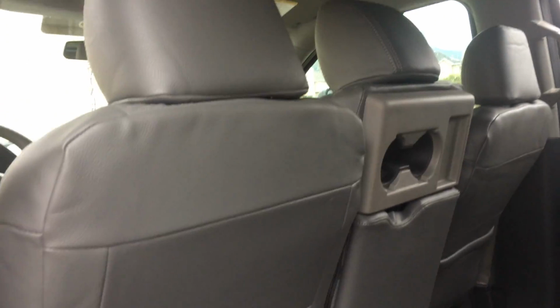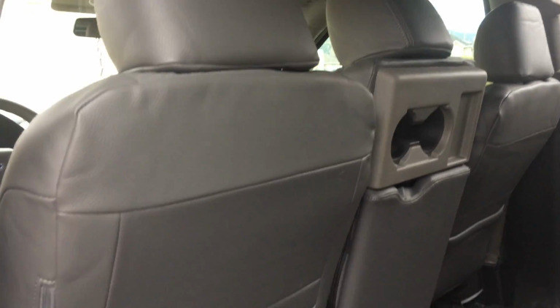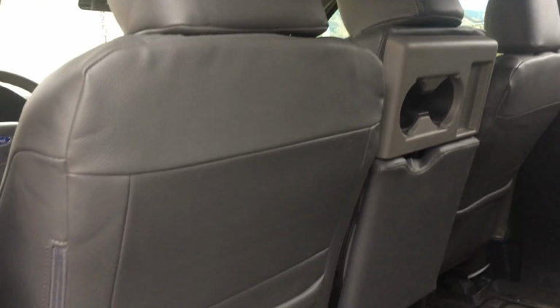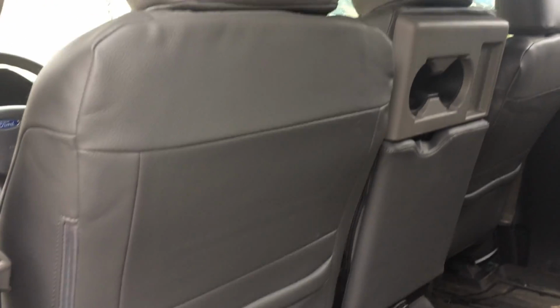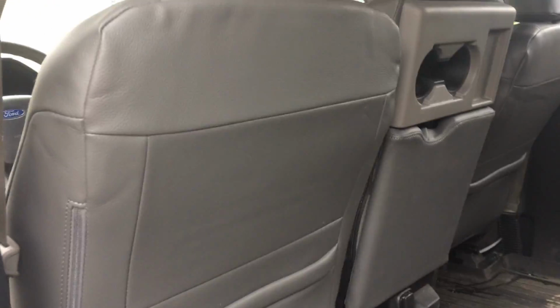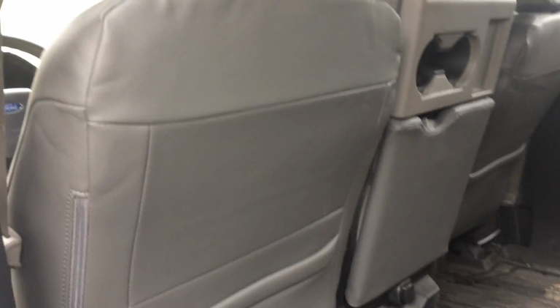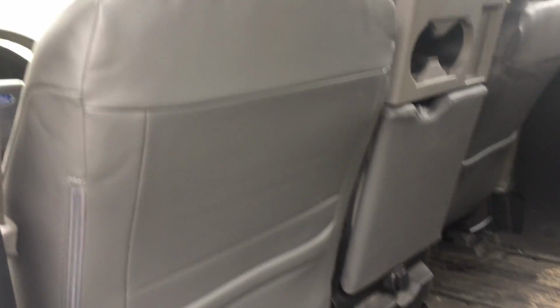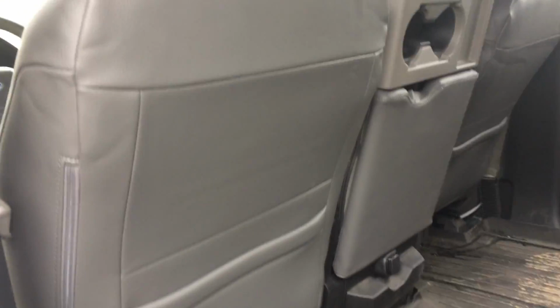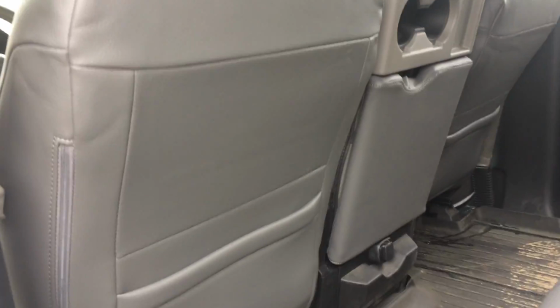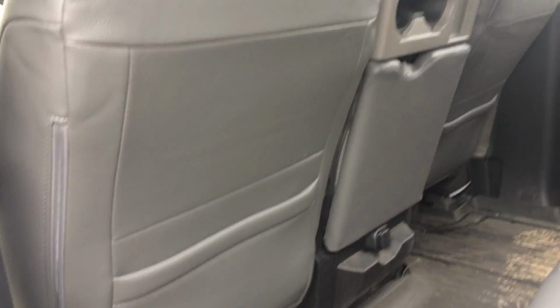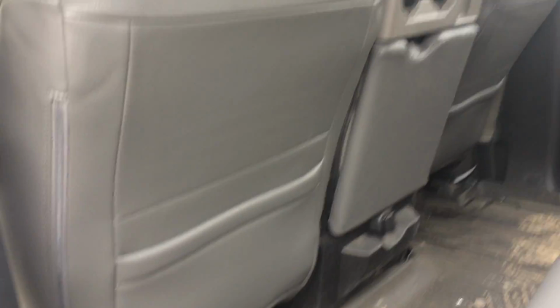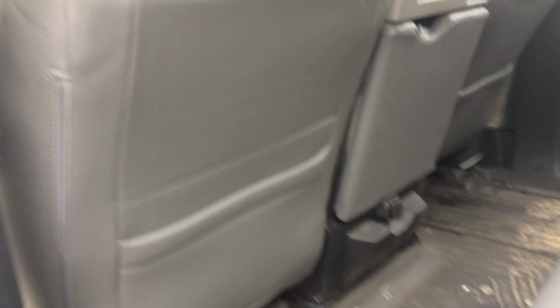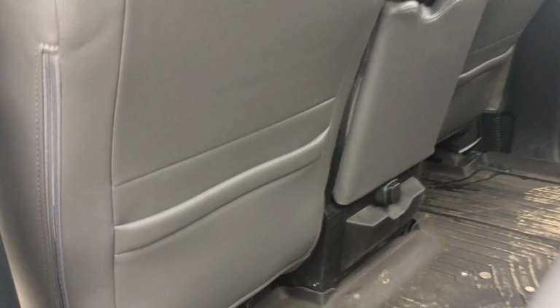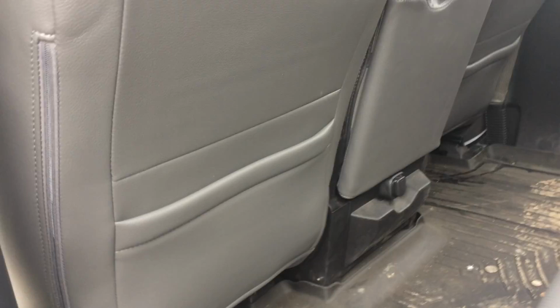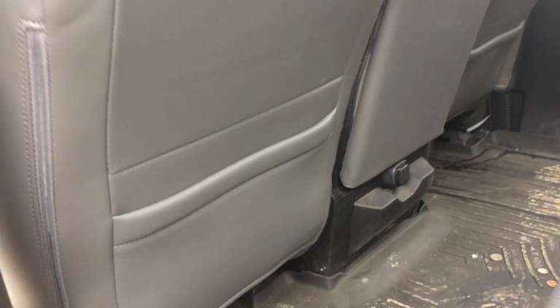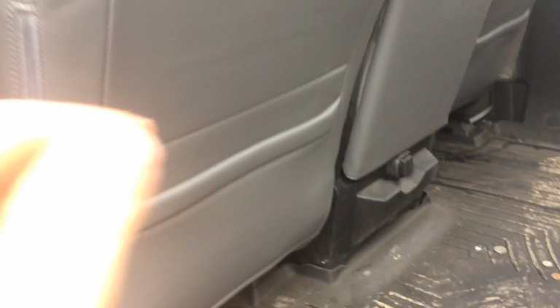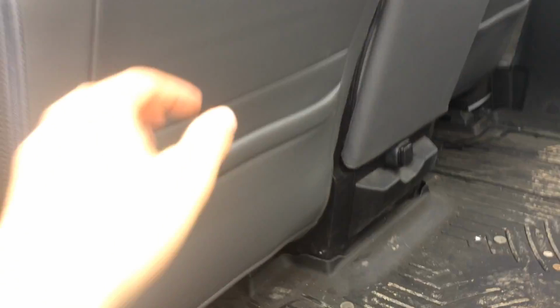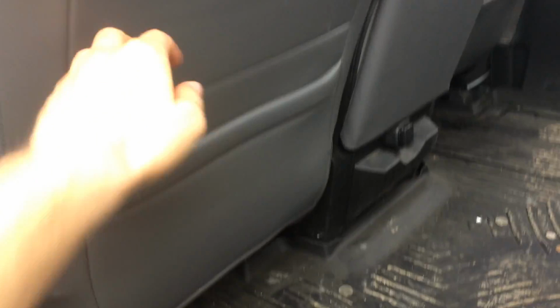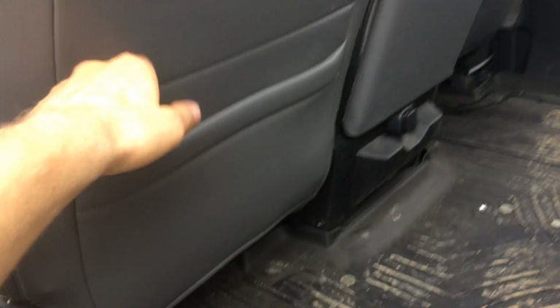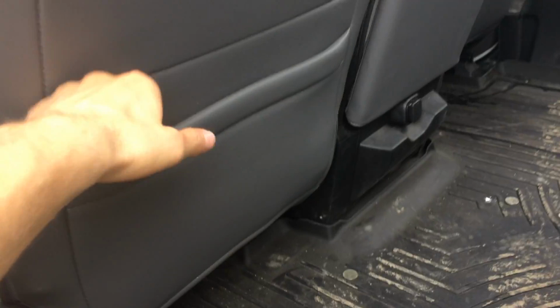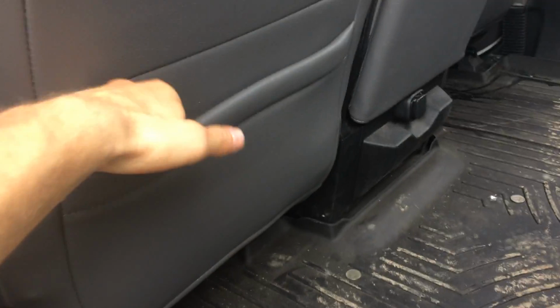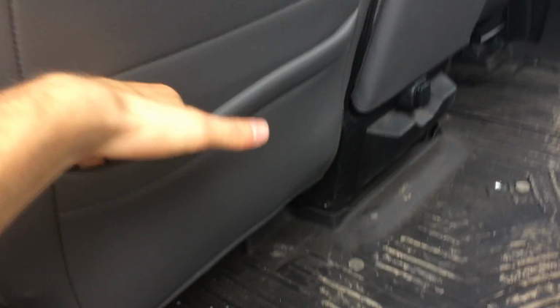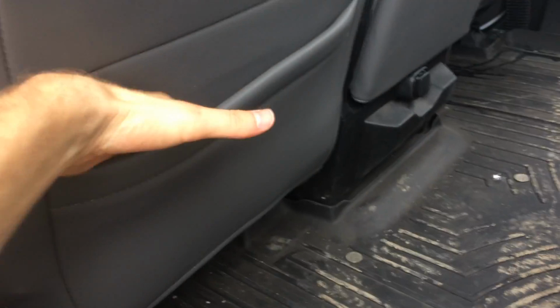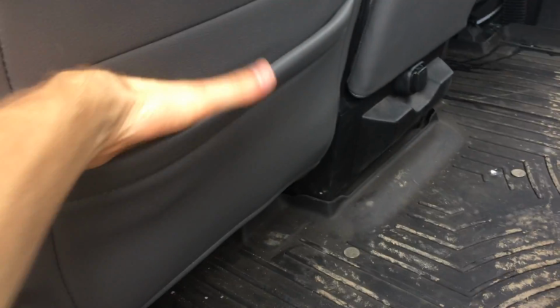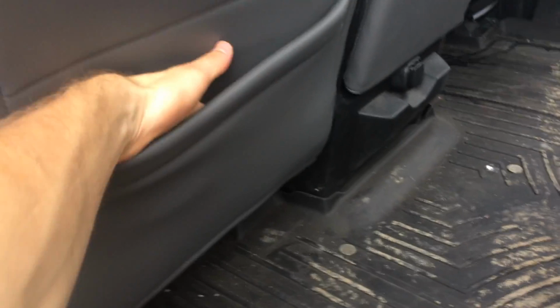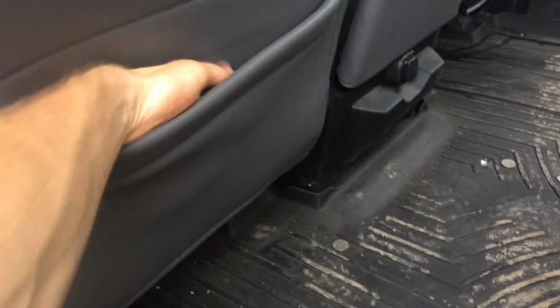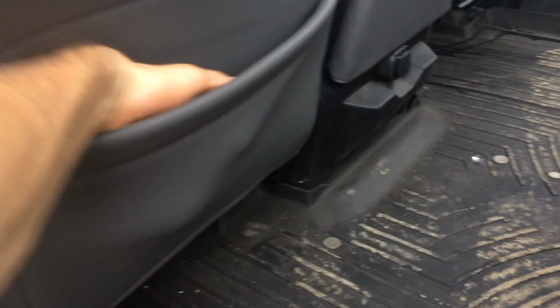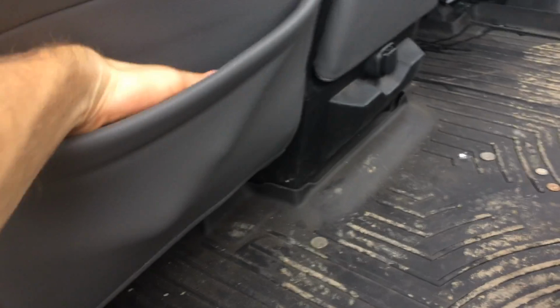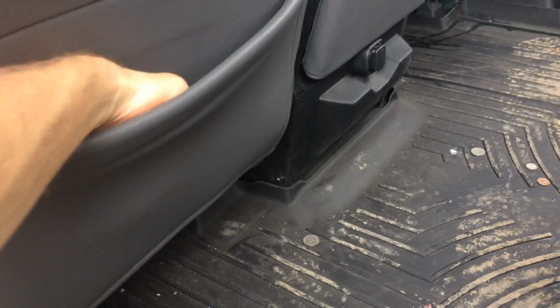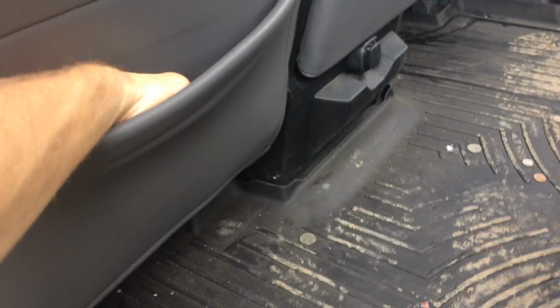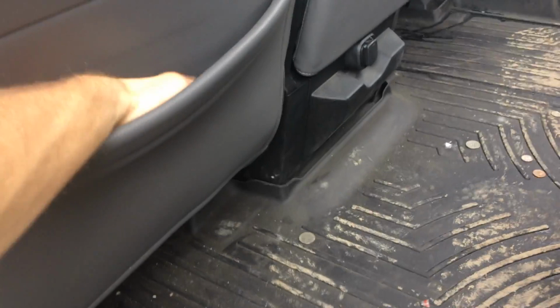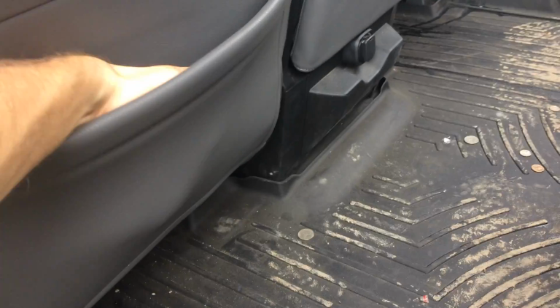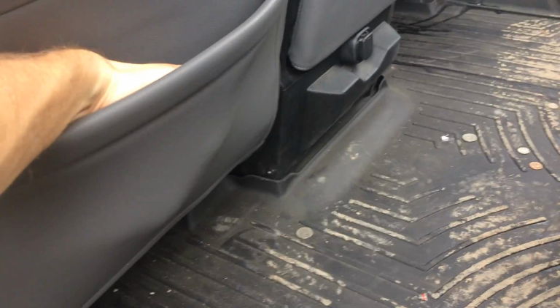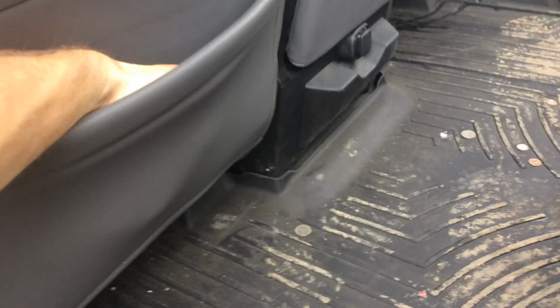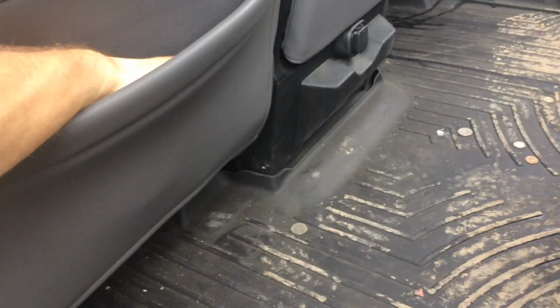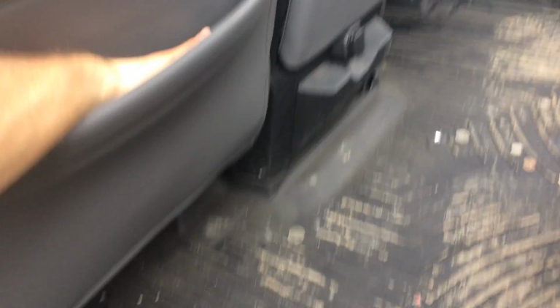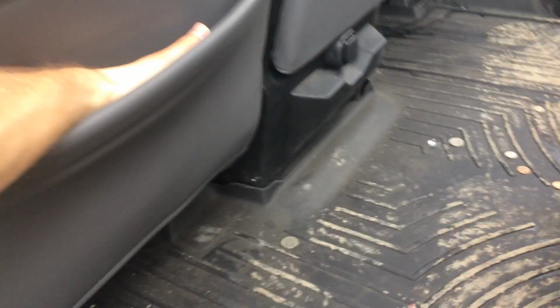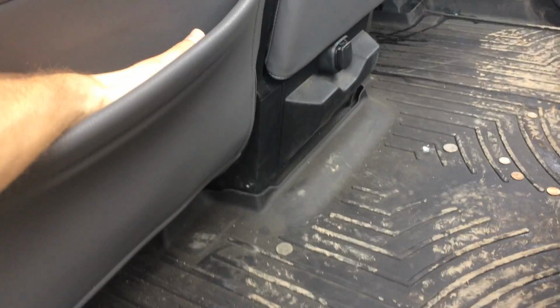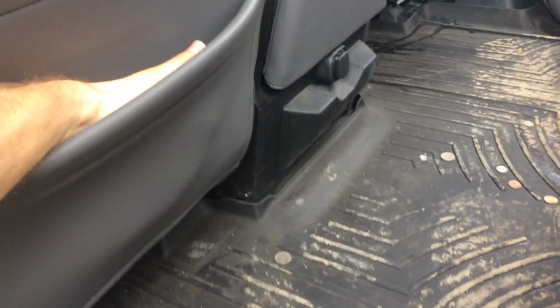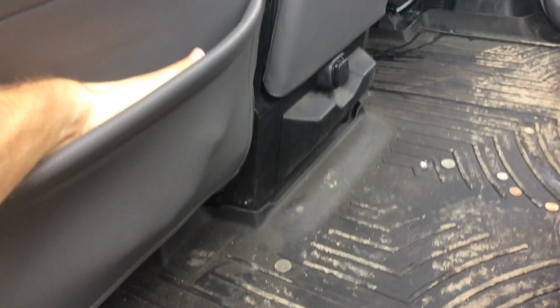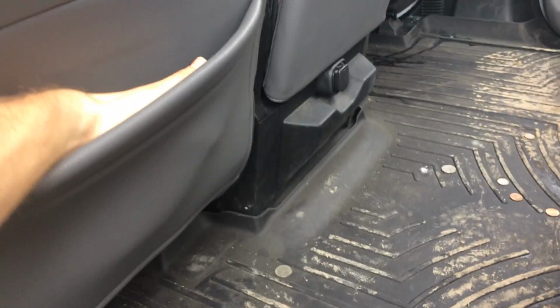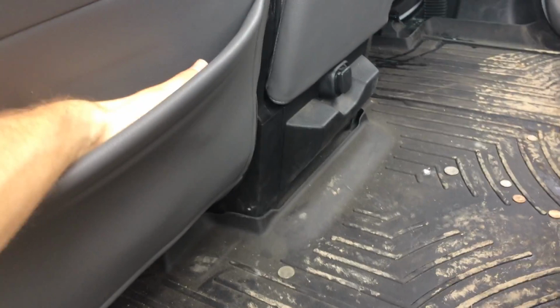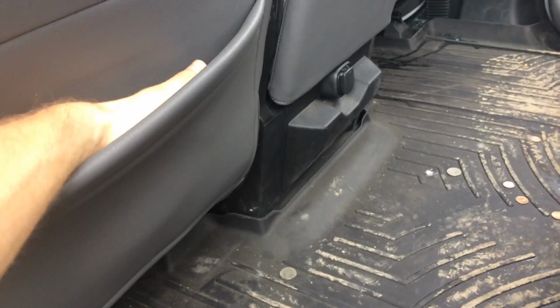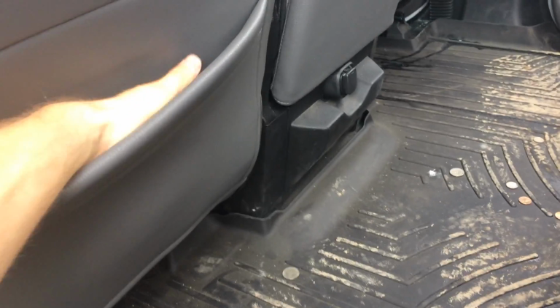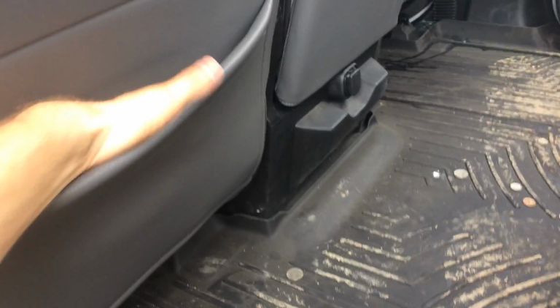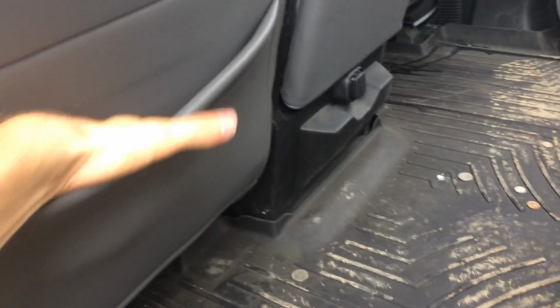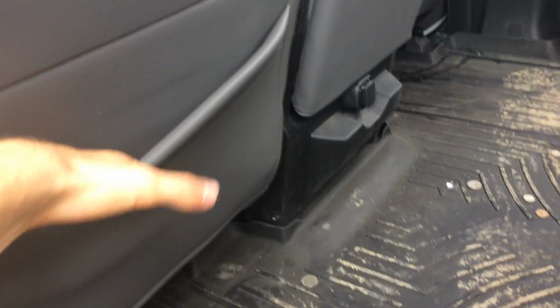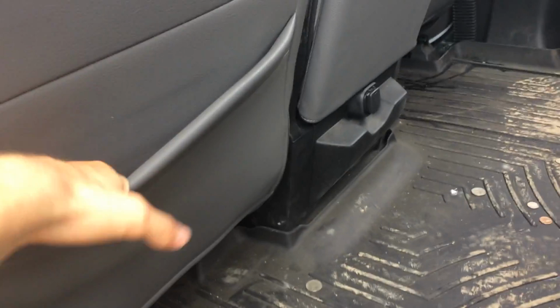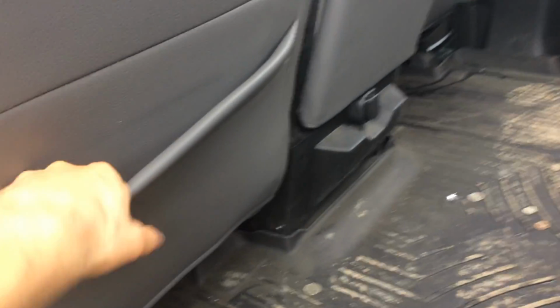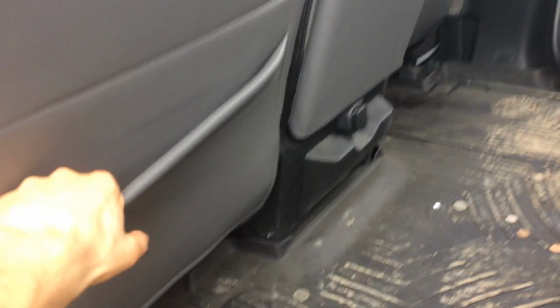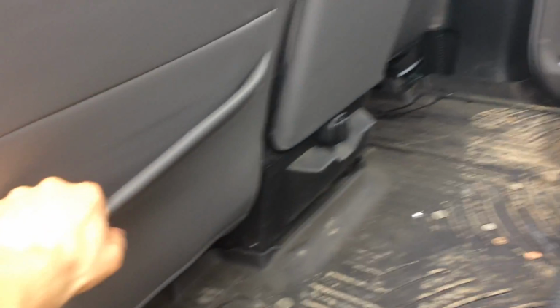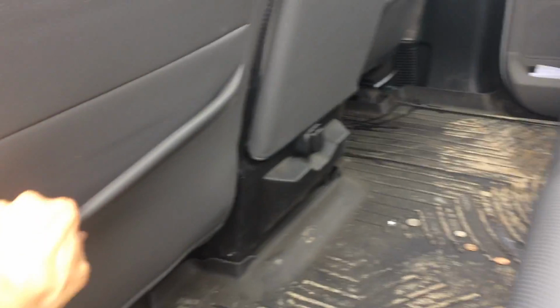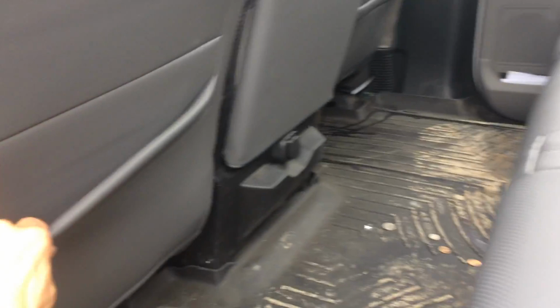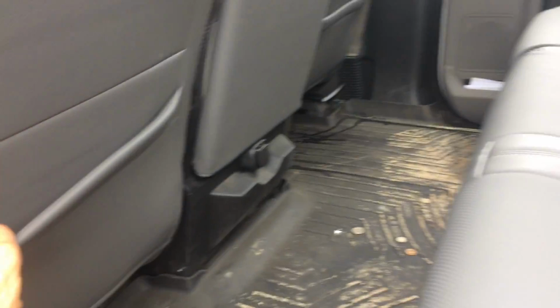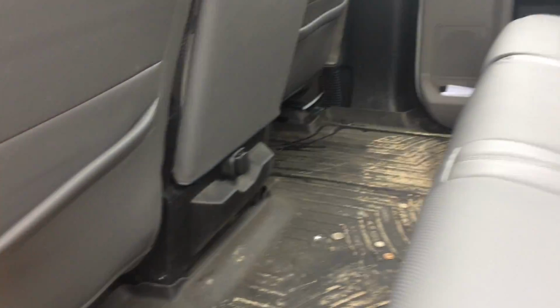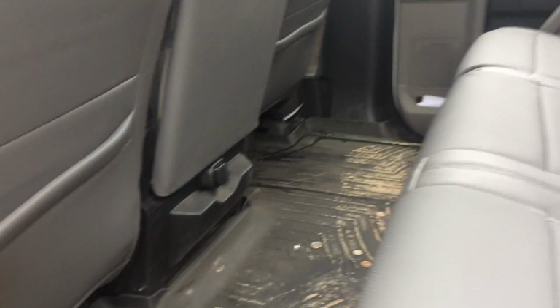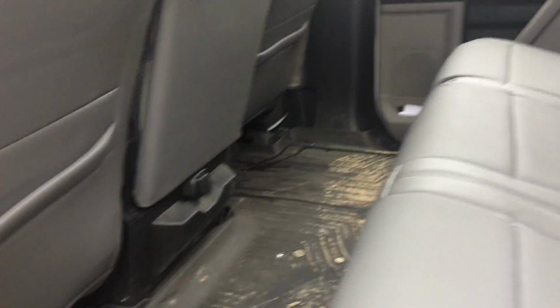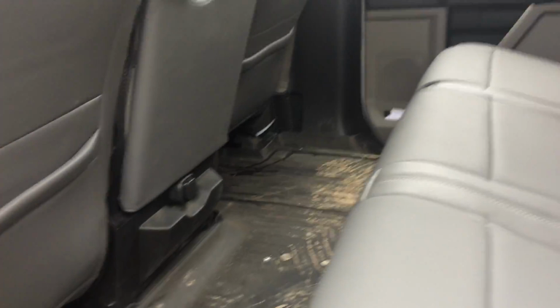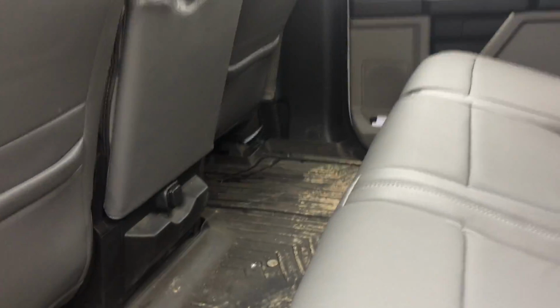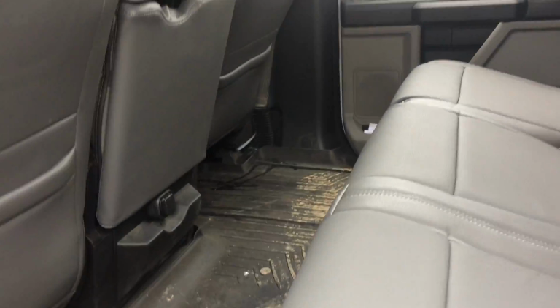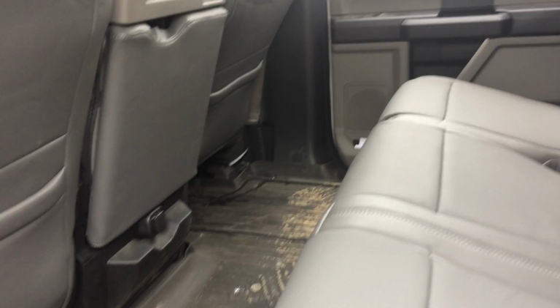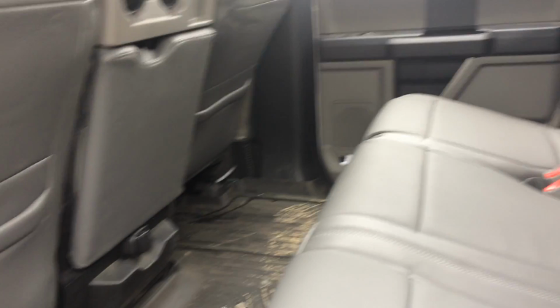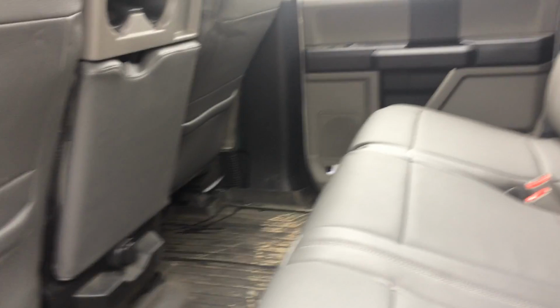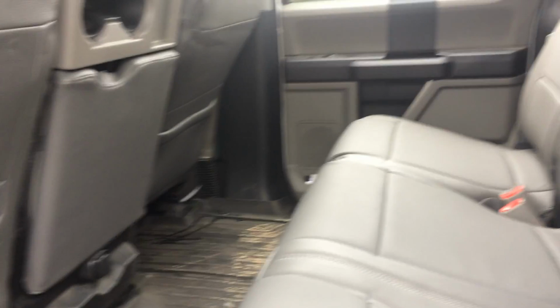Here are the backs — they come with the standard rear pockets right here, so if you just want to drop something back there in the pockets.